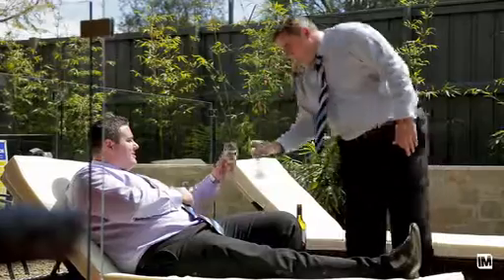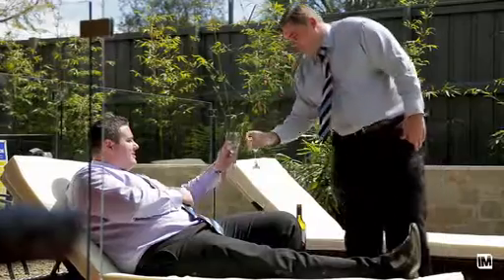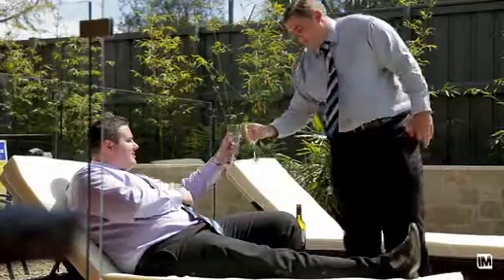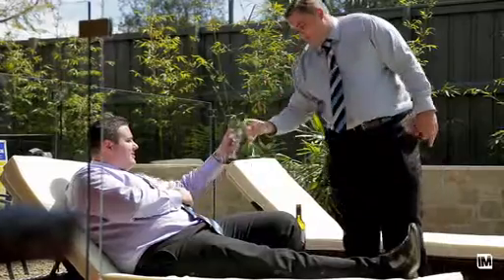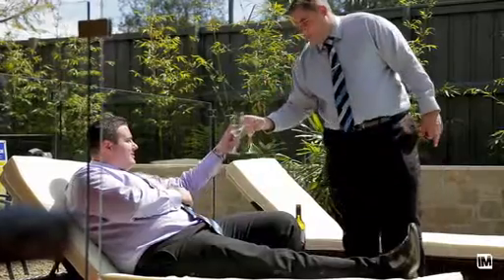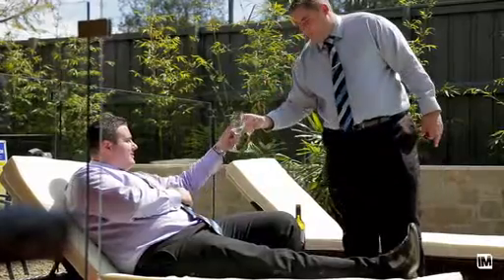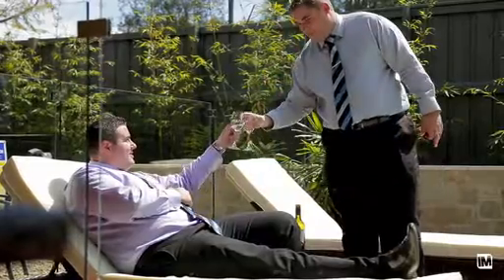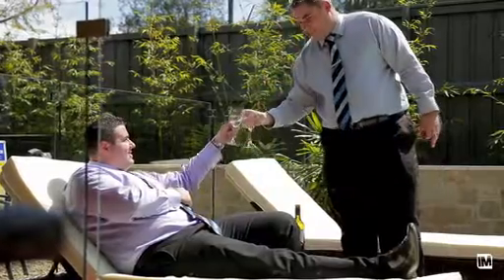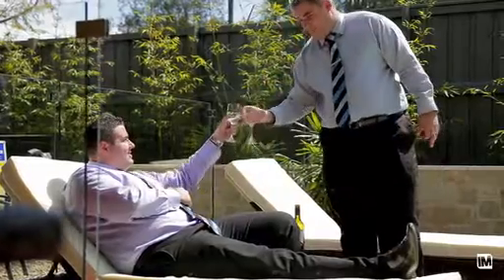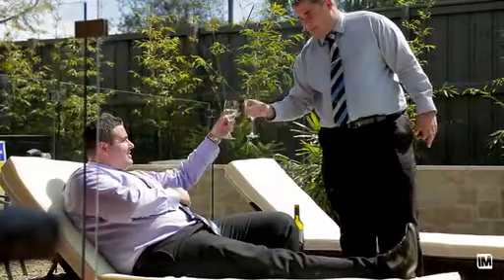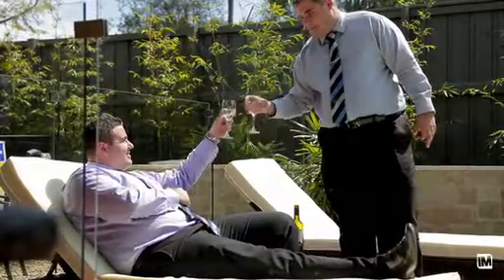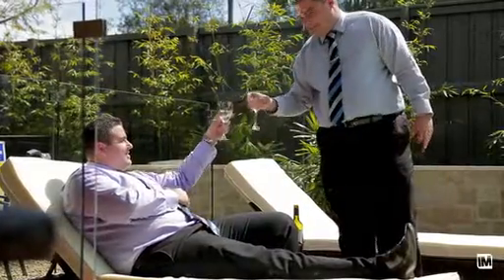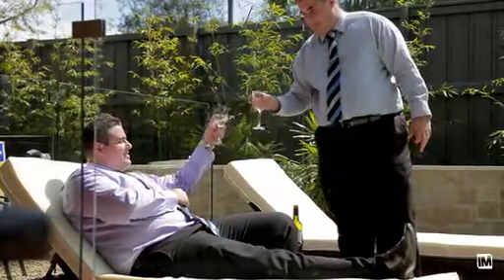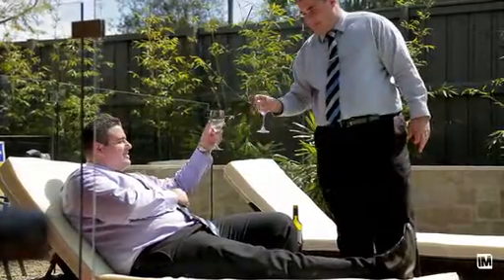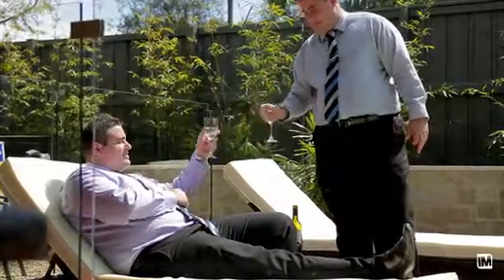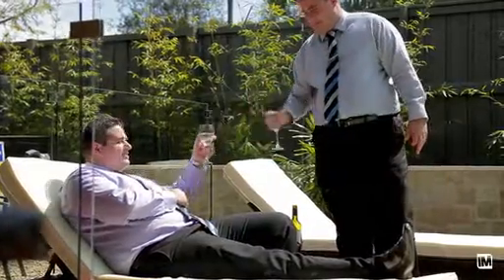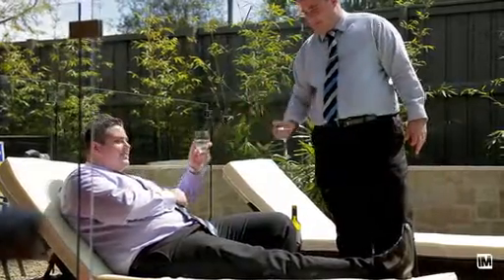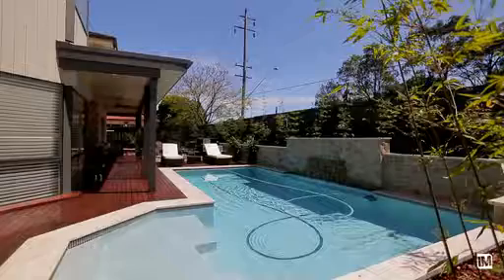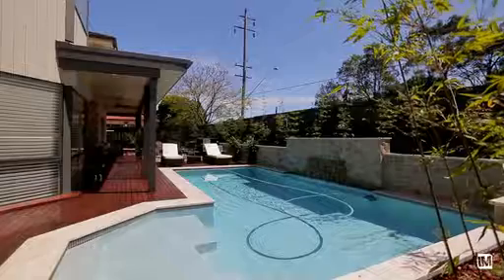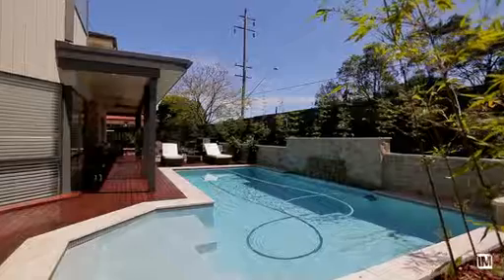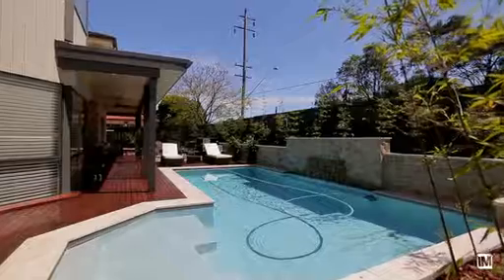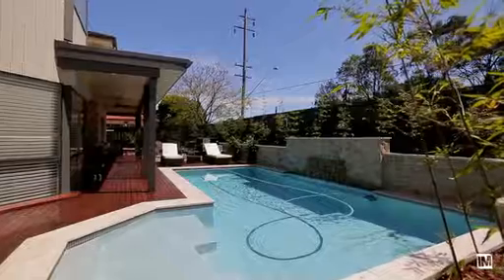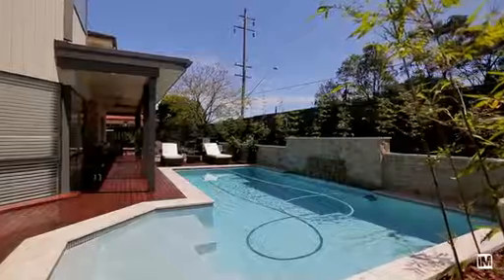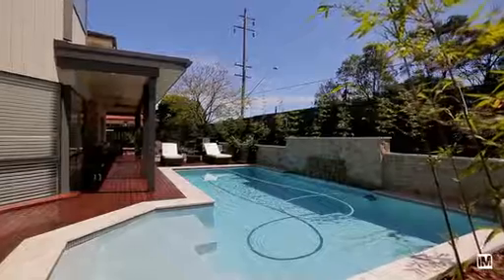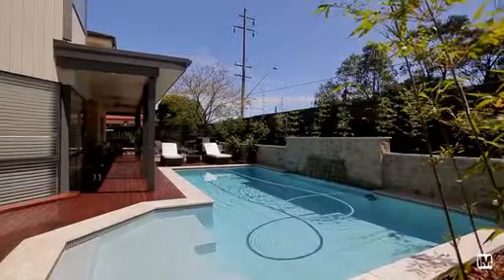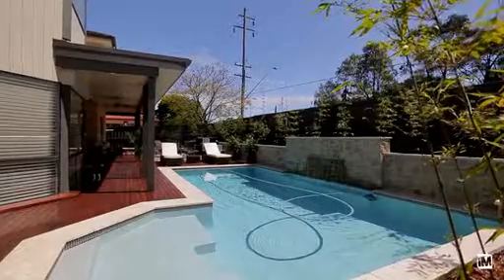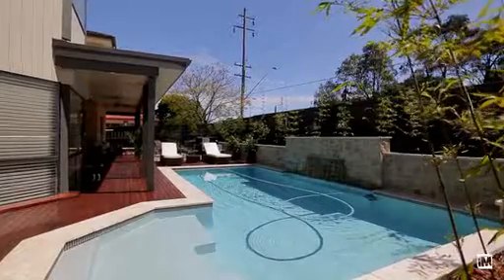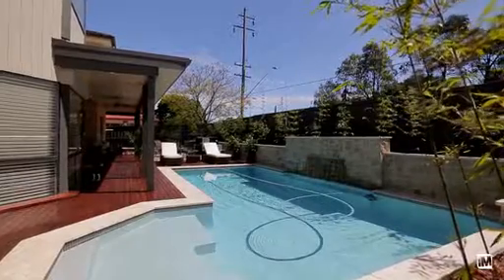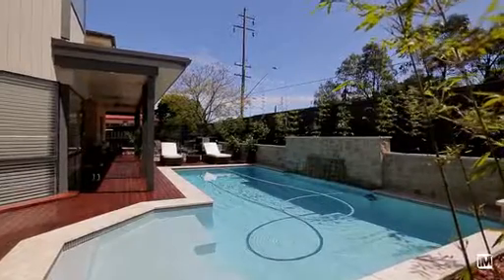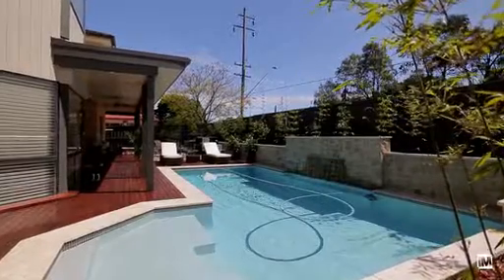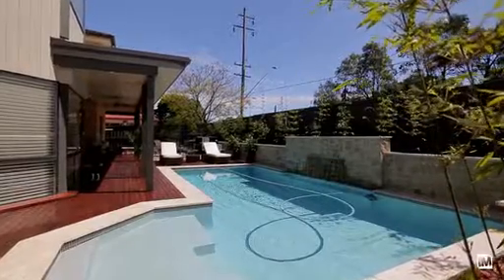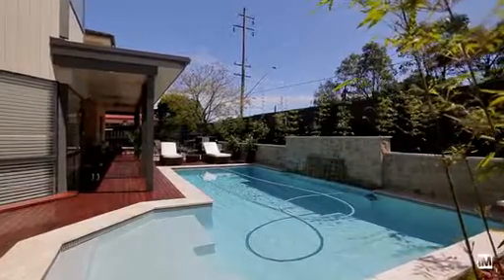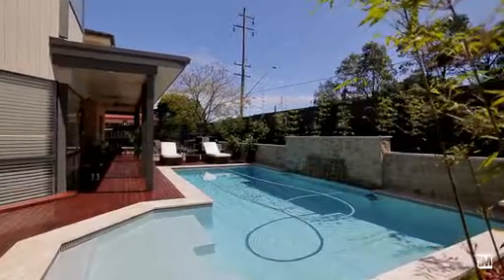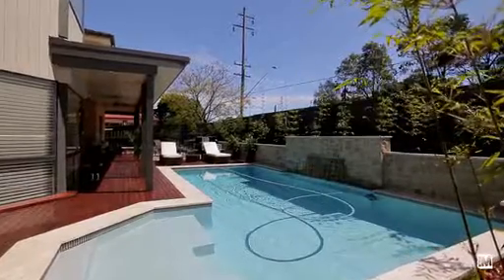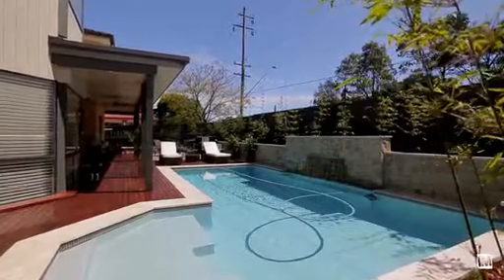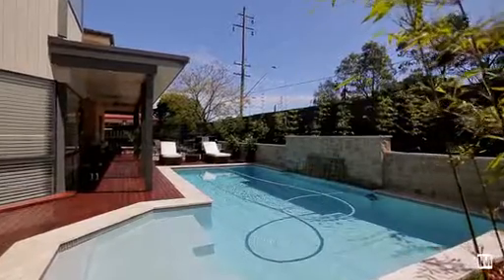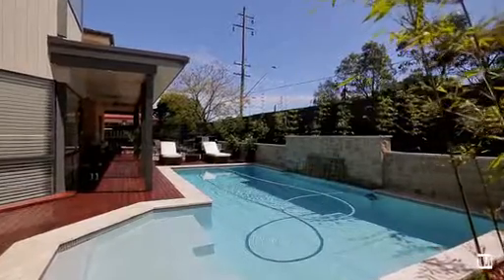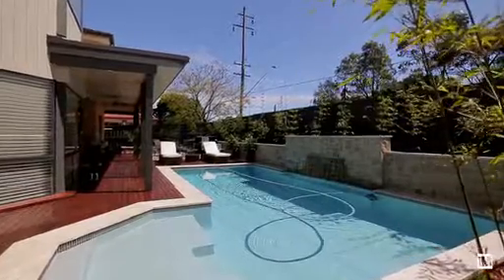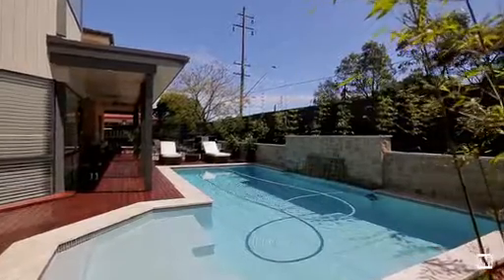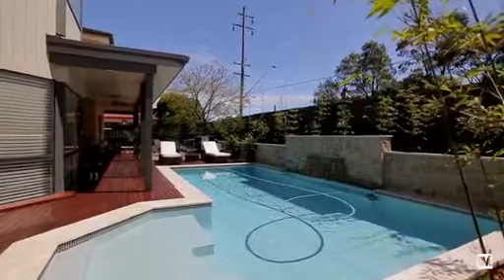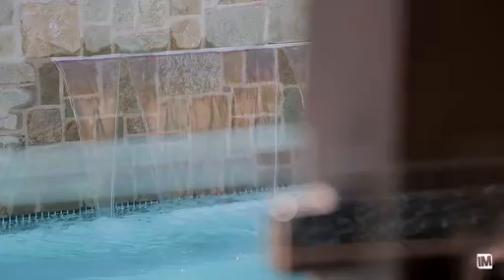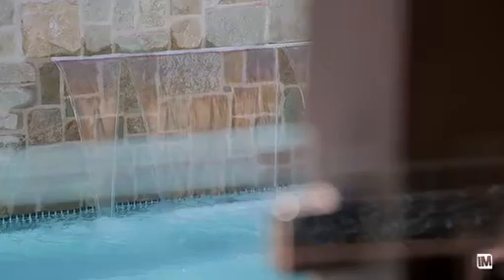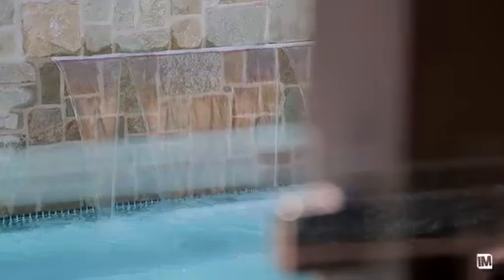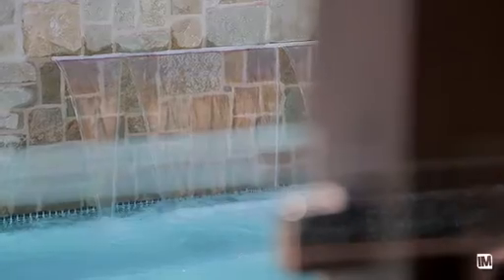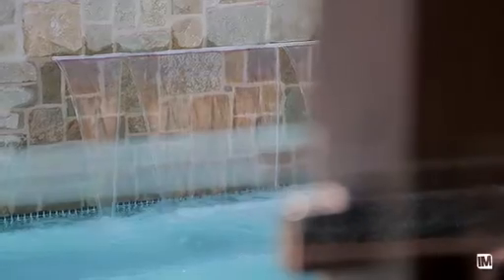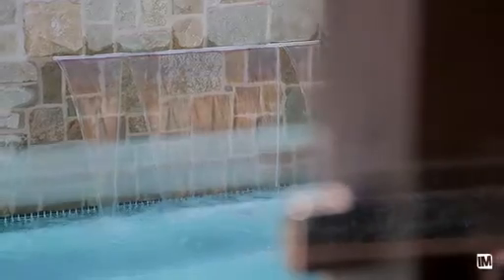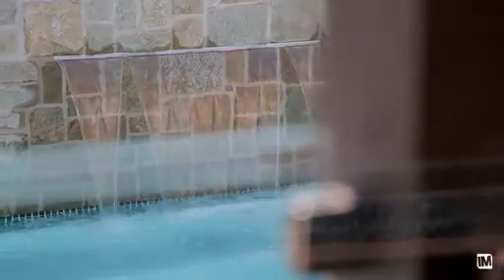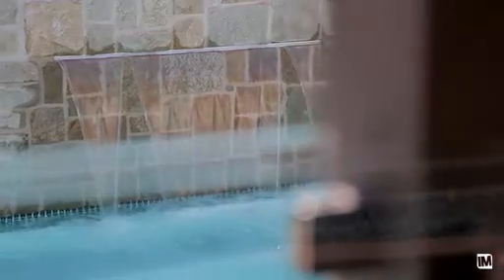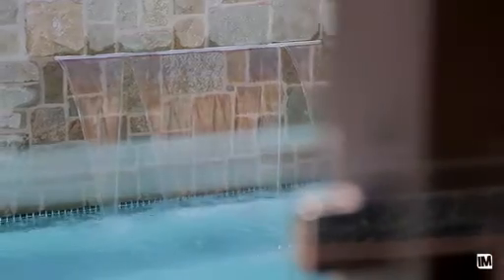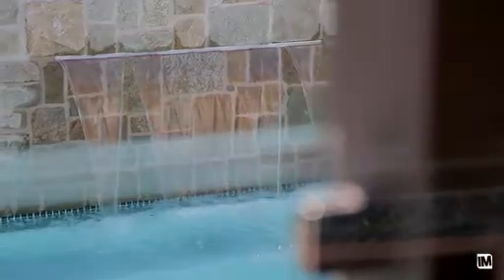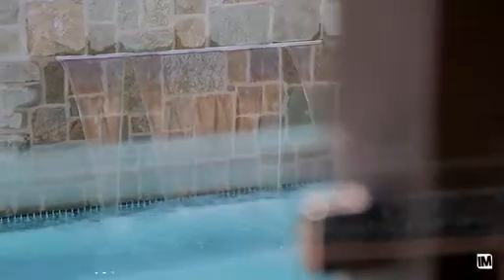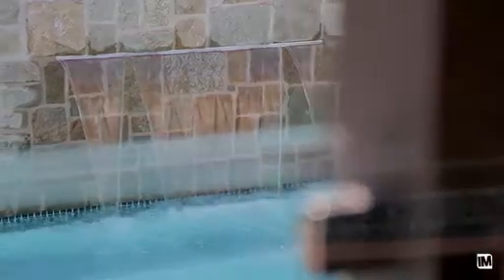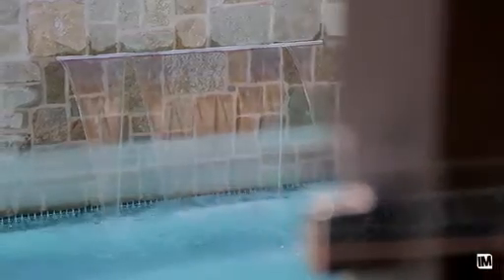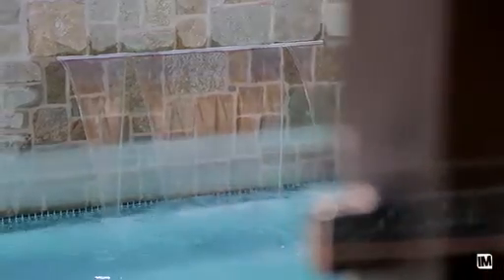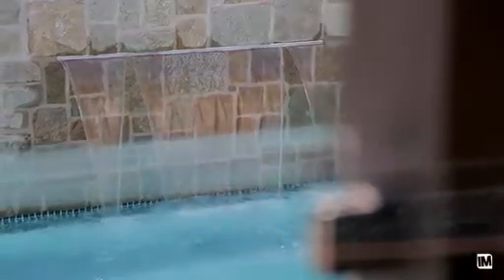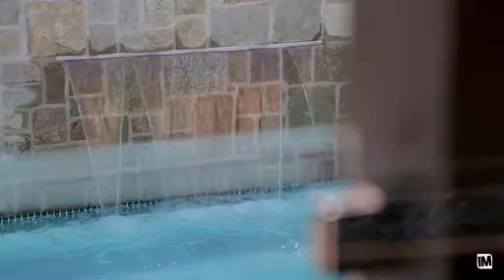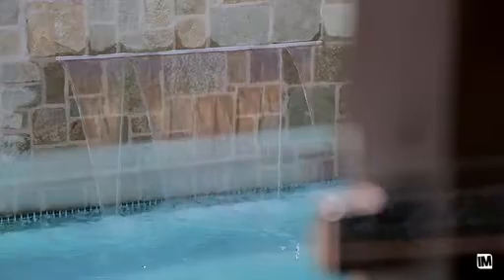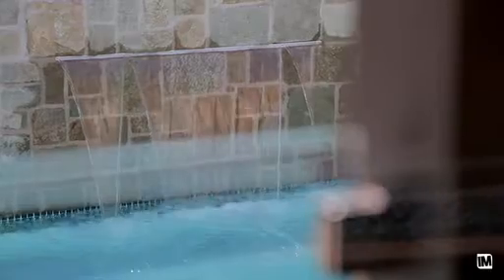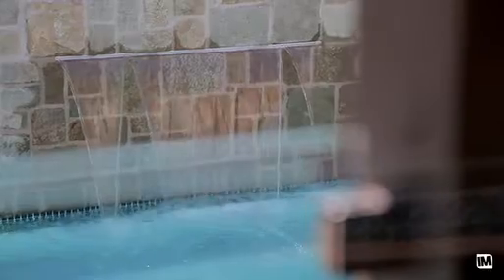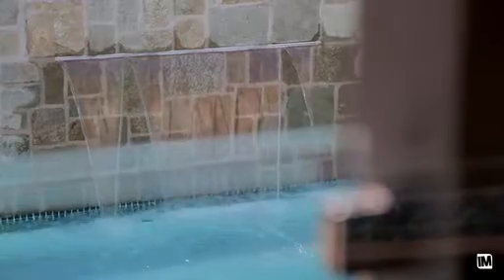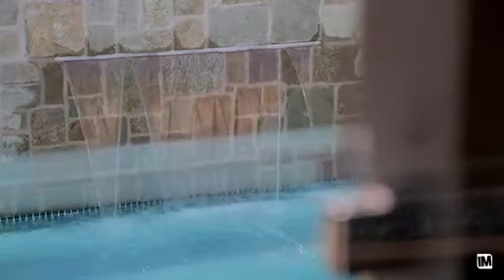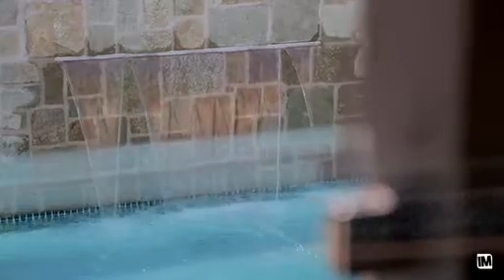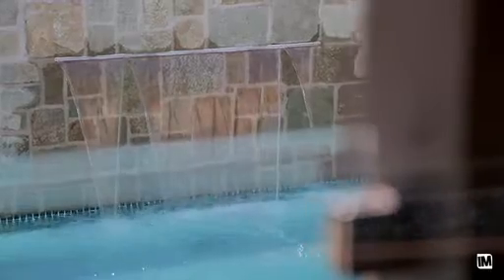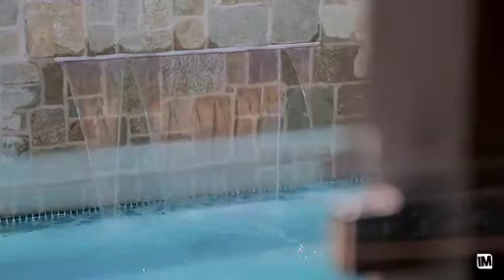Living in this home feels like an endless vacation, with hotel-like inclusions and a pool that can make even the hardest workers relax.